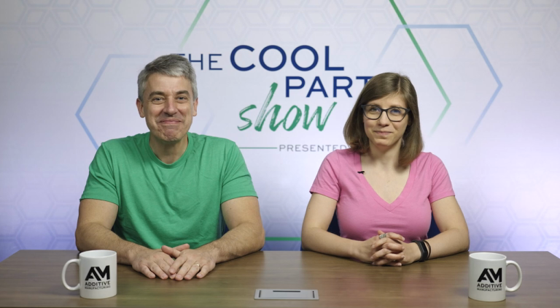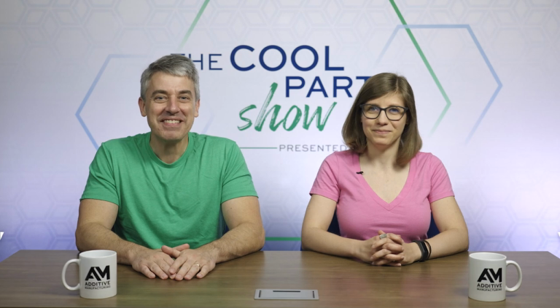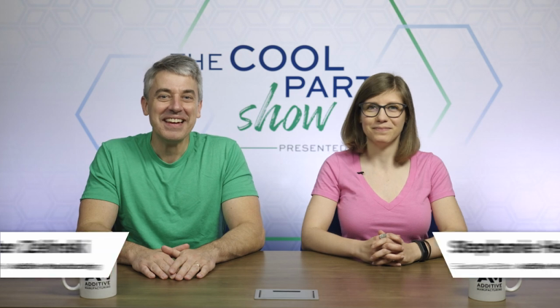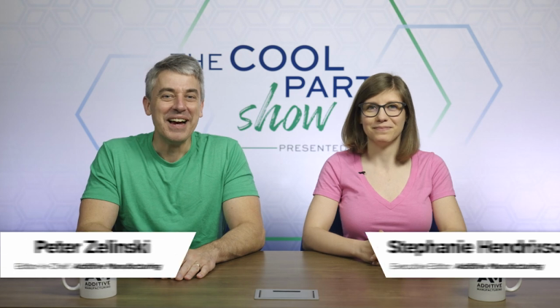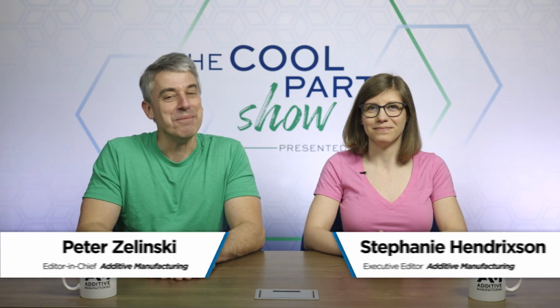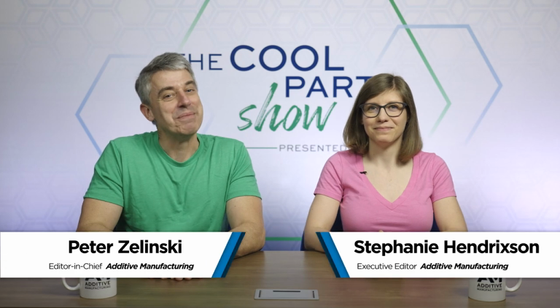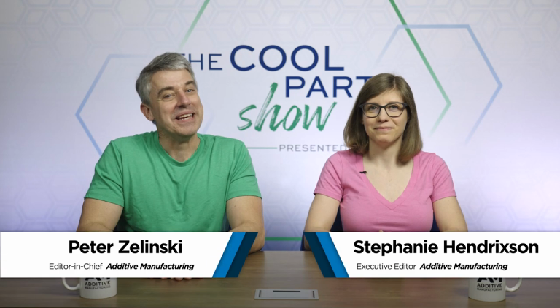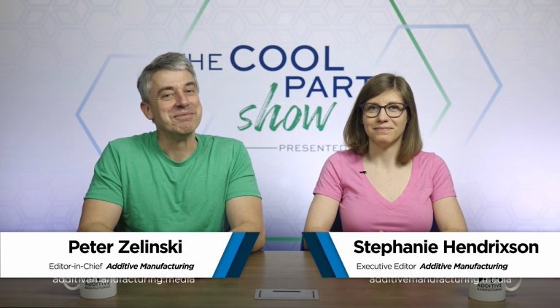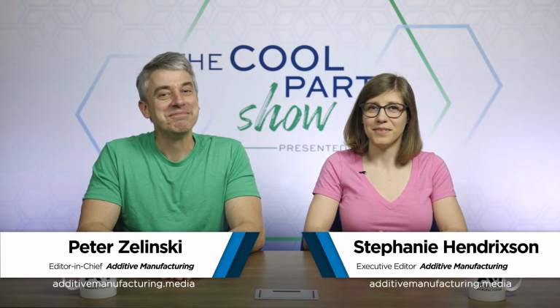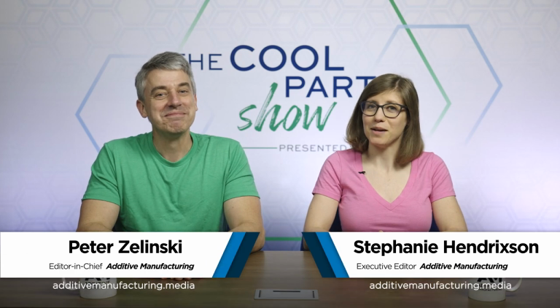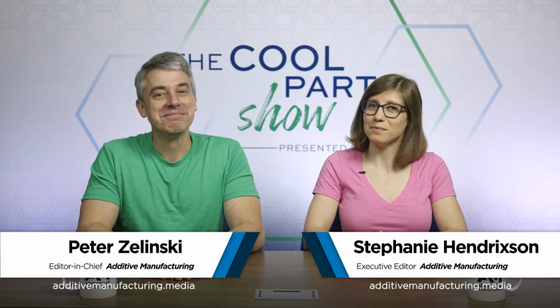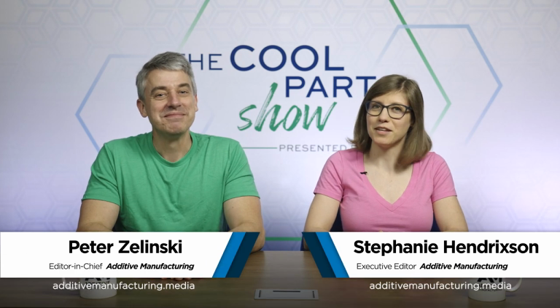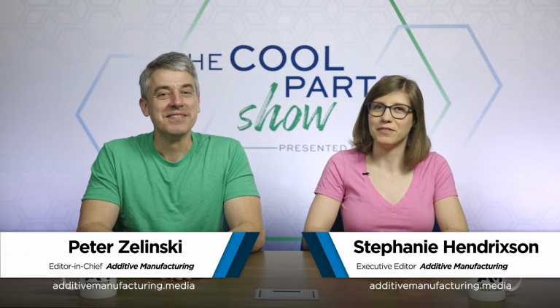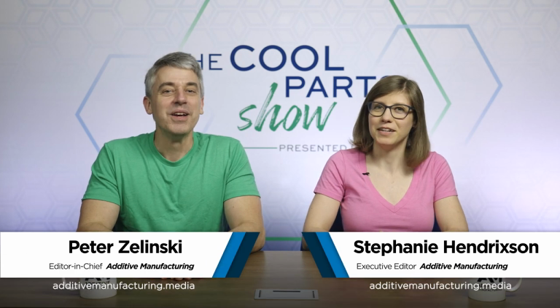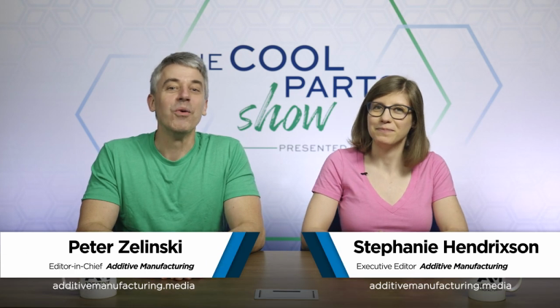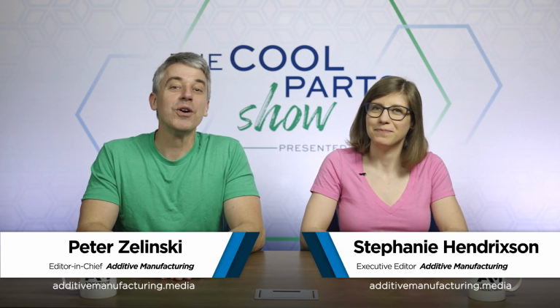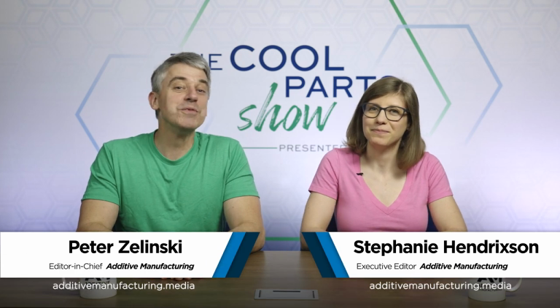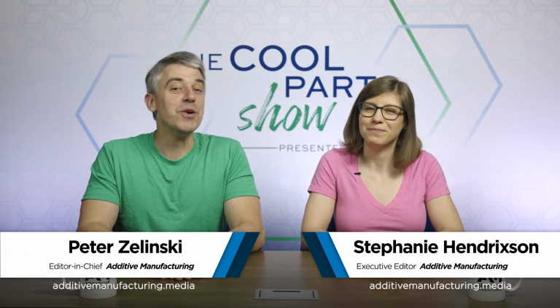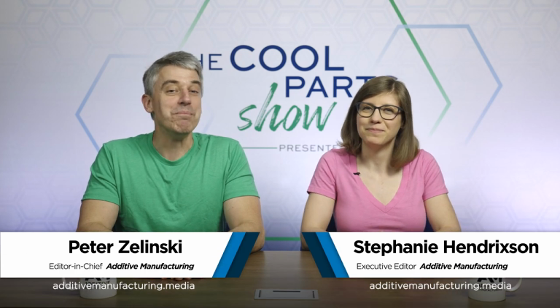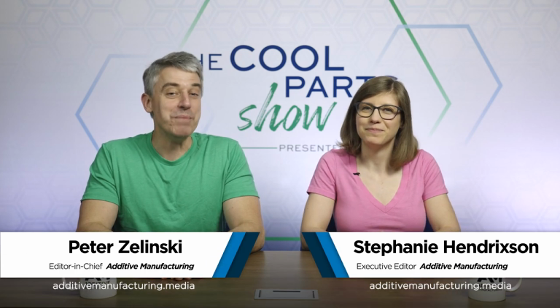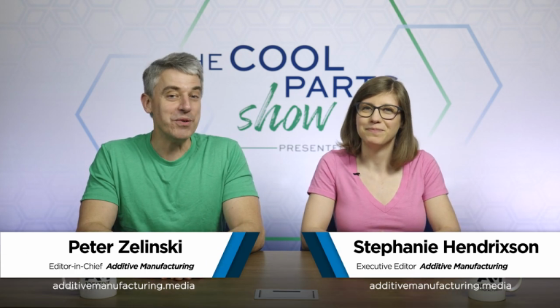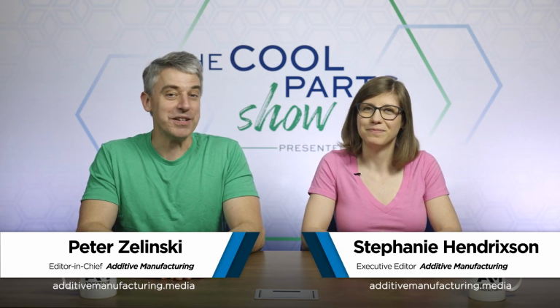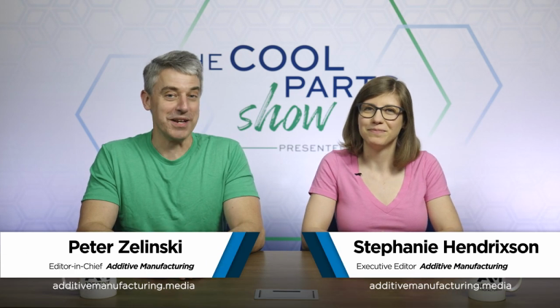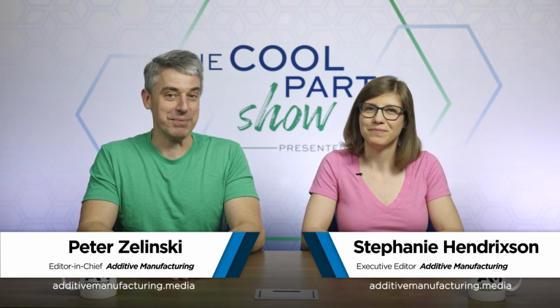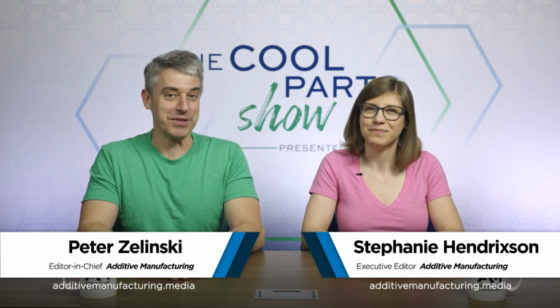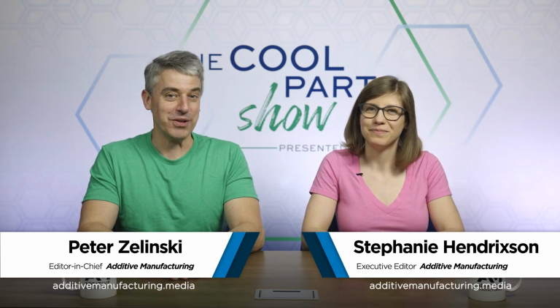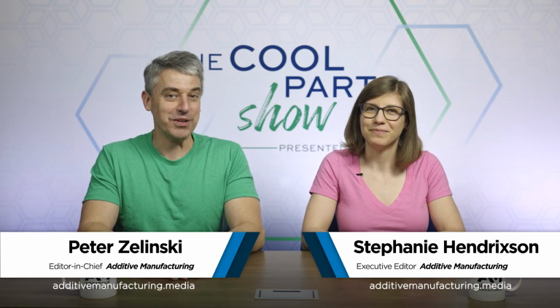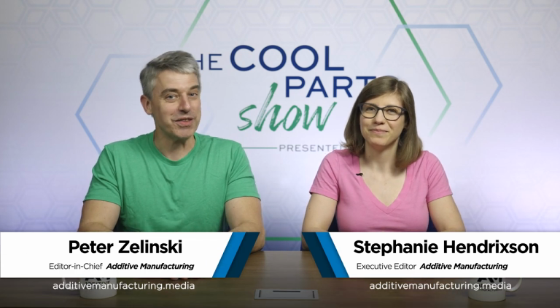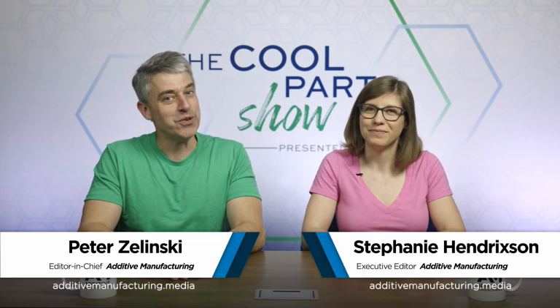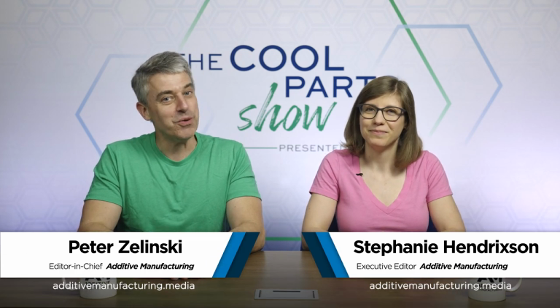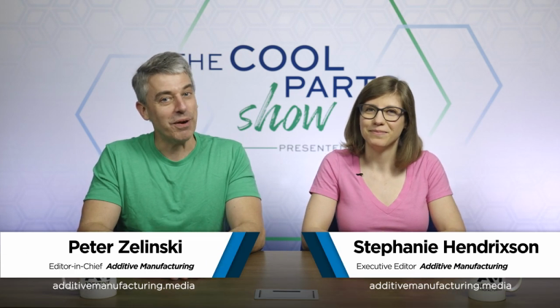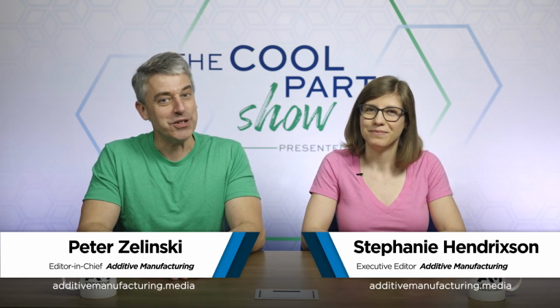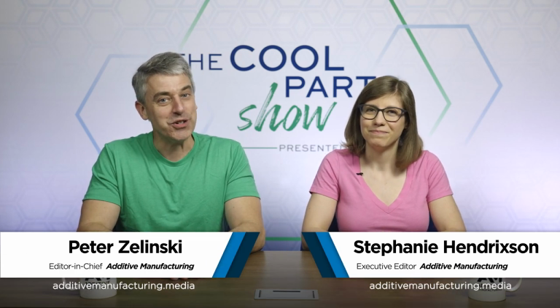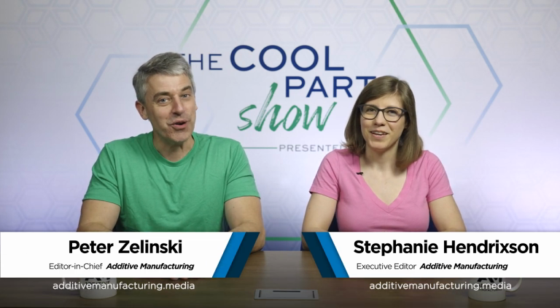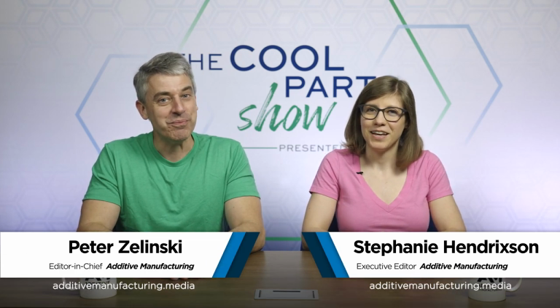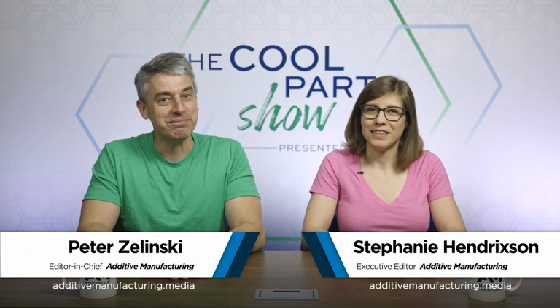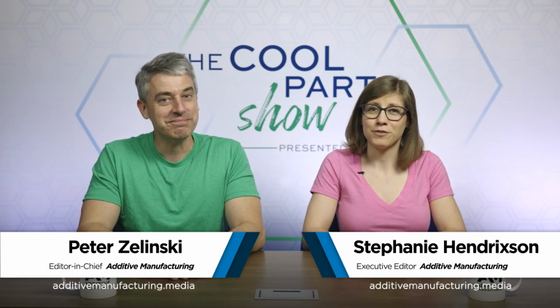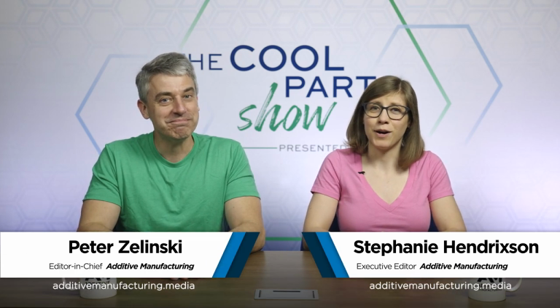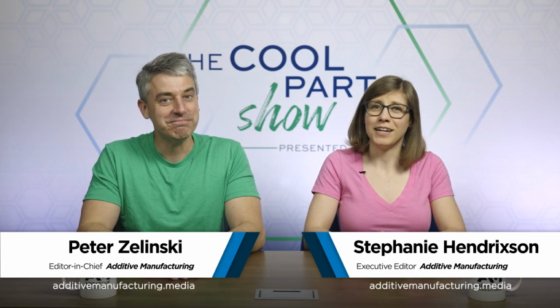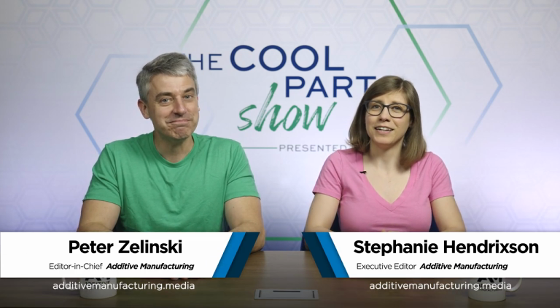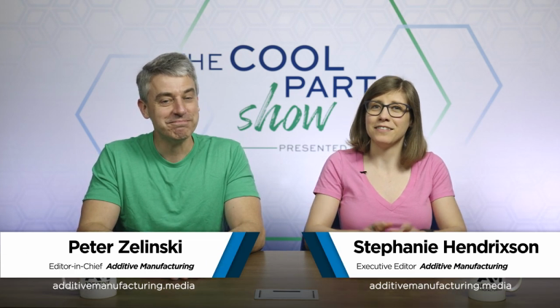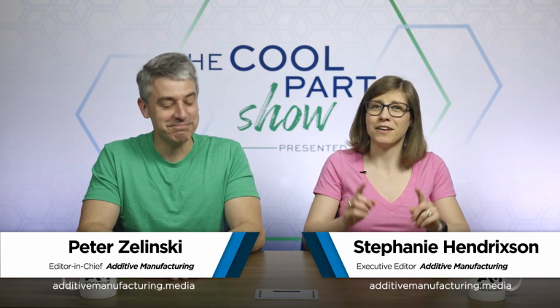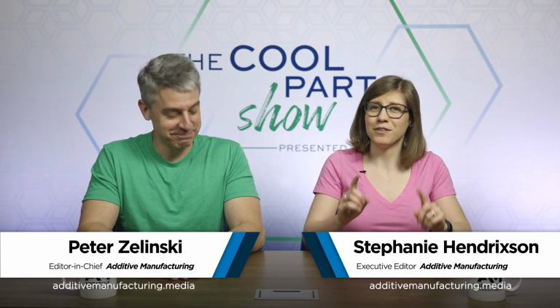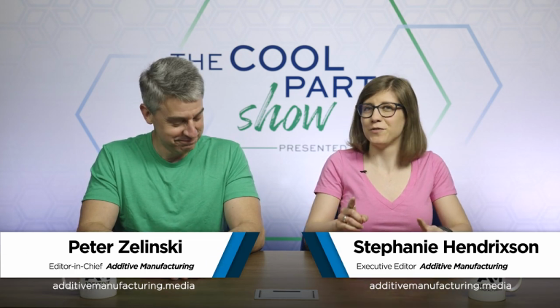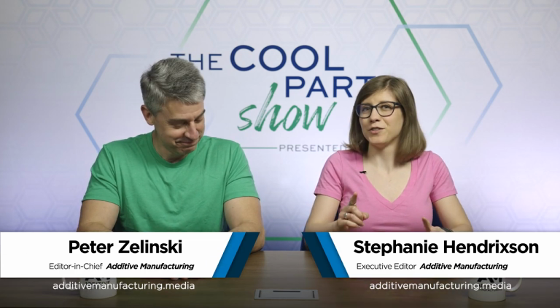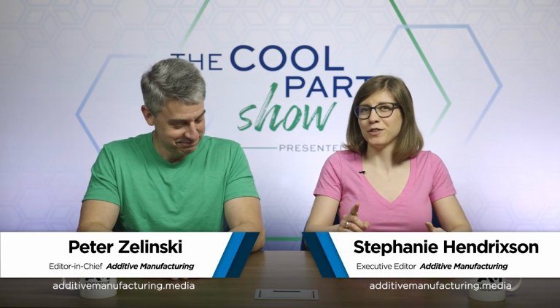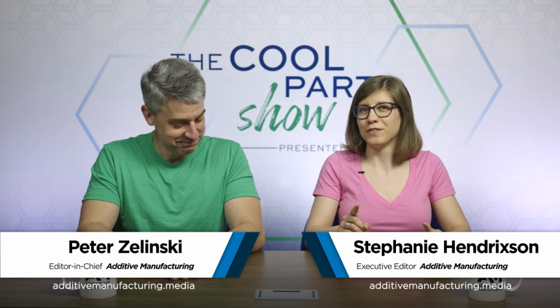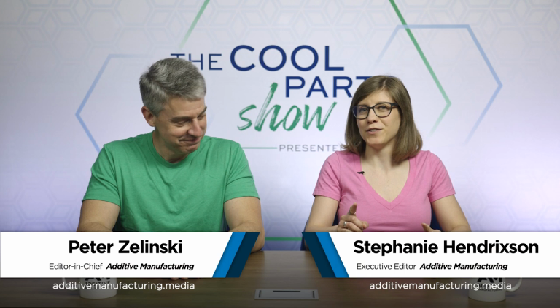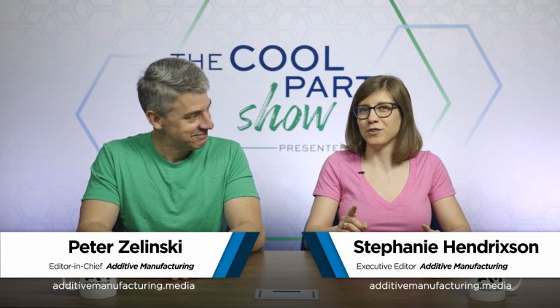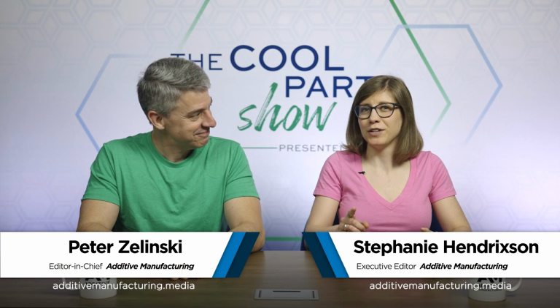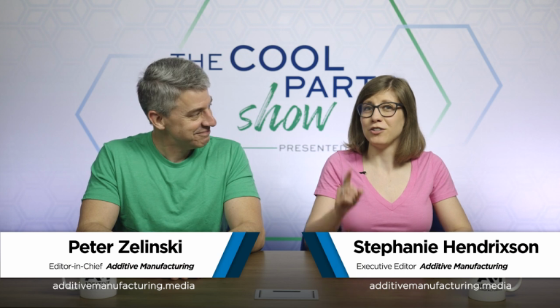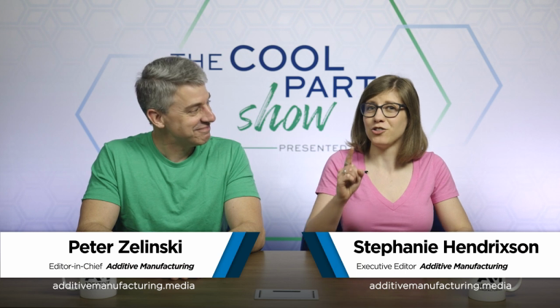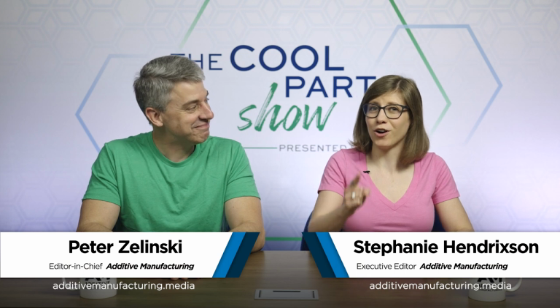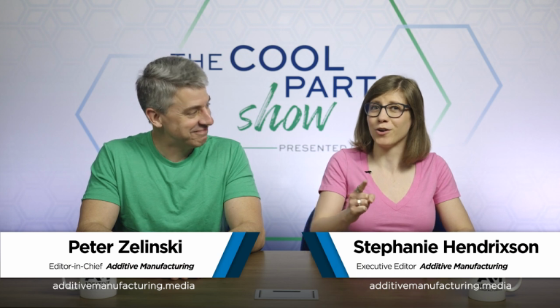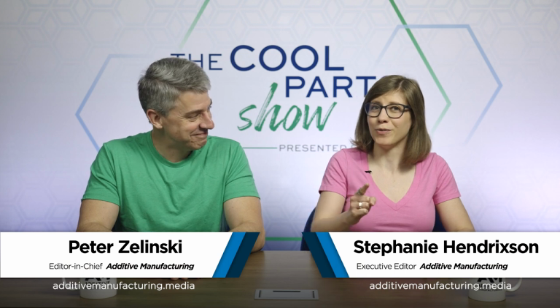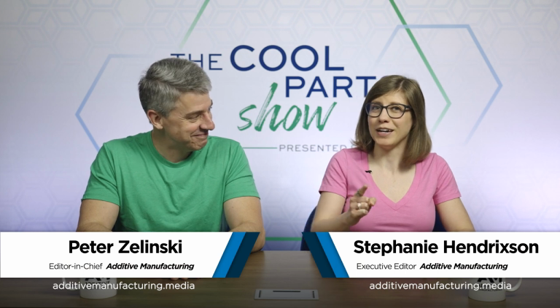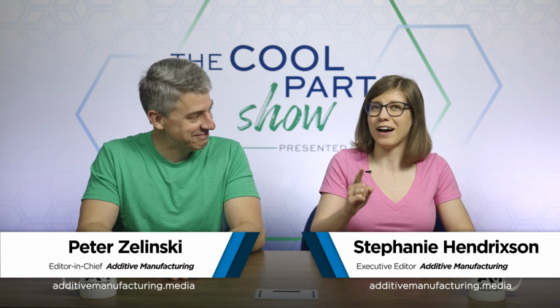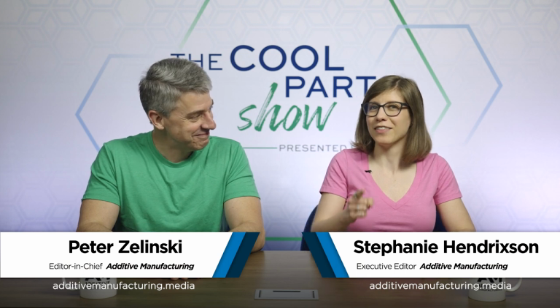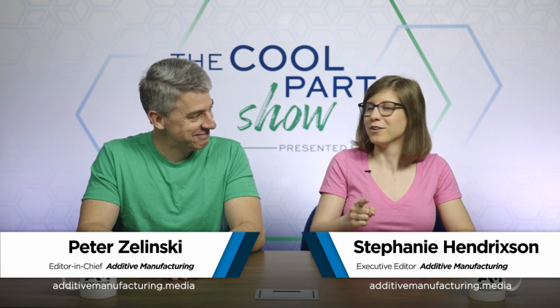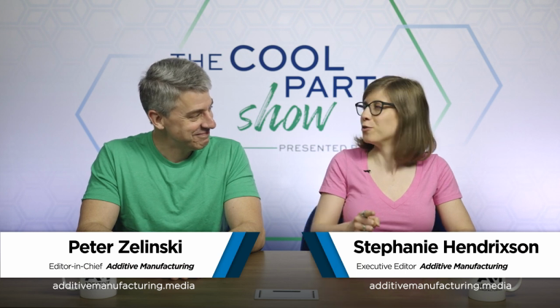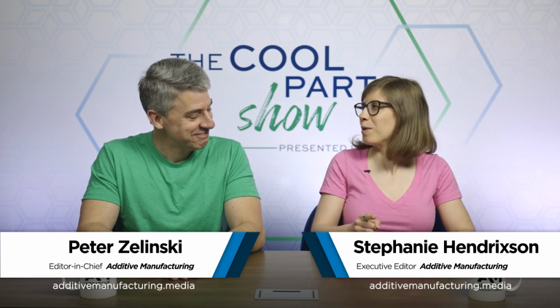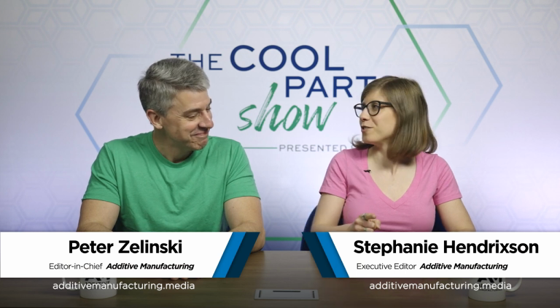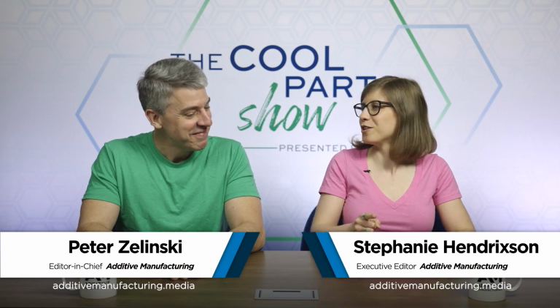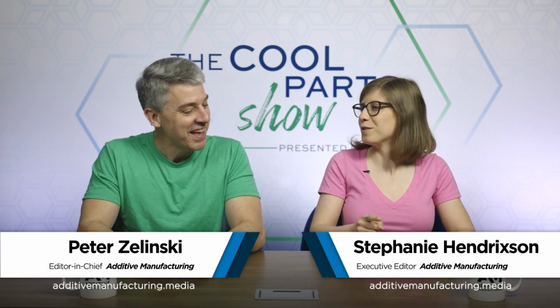I'm Pete. I'm Stephanie. Welcome to a bonus episode of The Cool Parts Show. It is unofficially officially Shark Week on The Cool Parts Show.